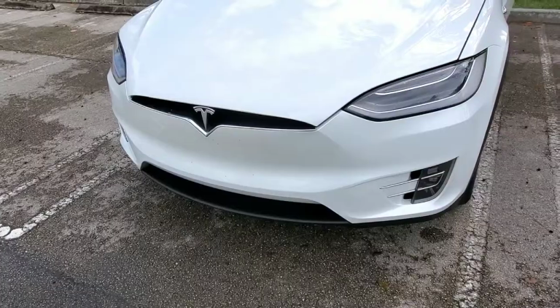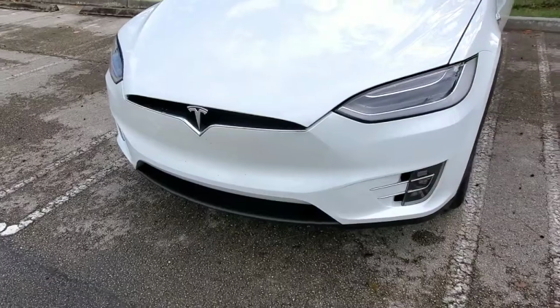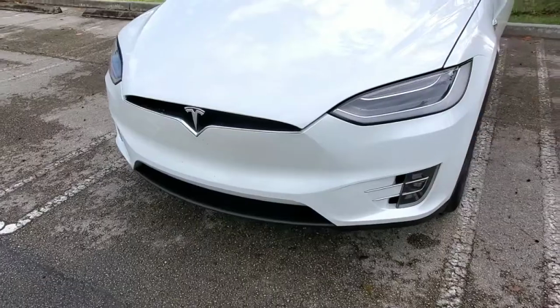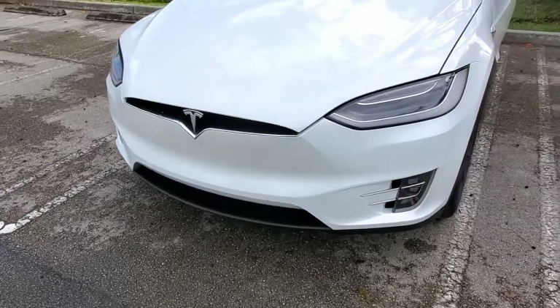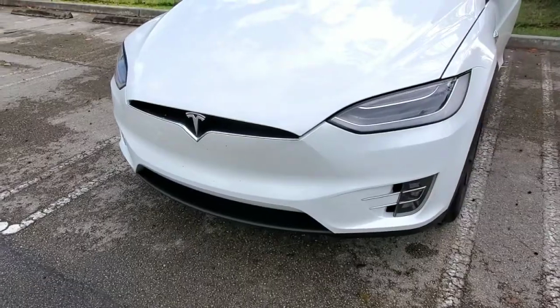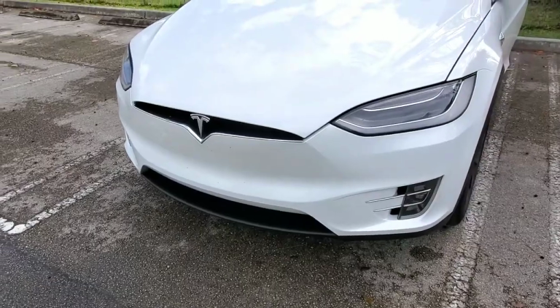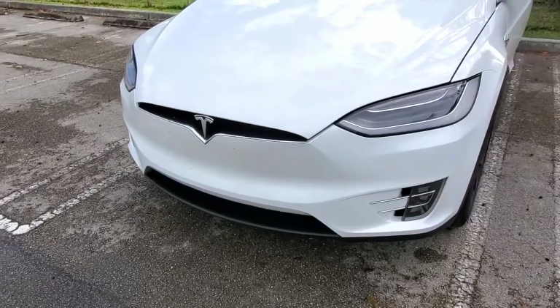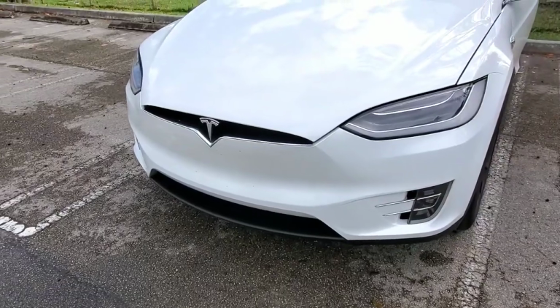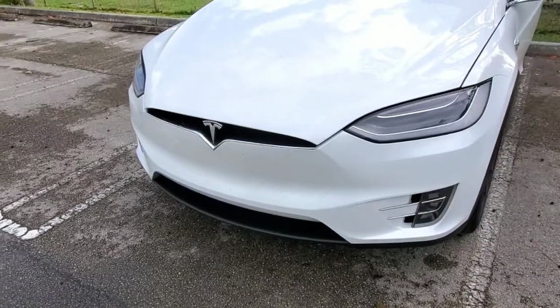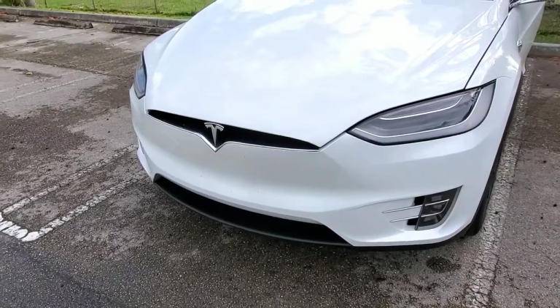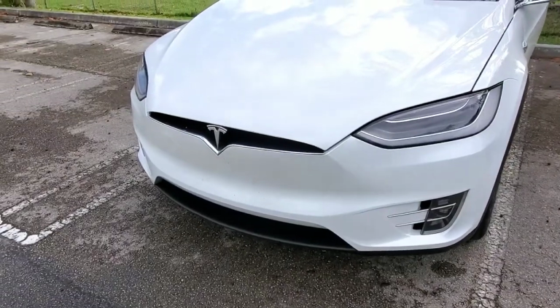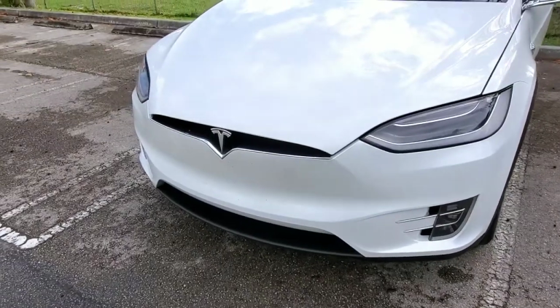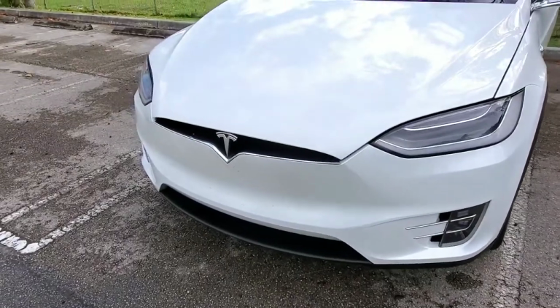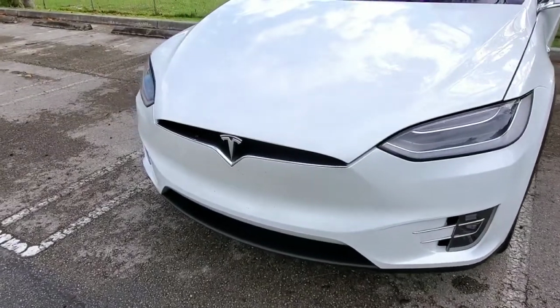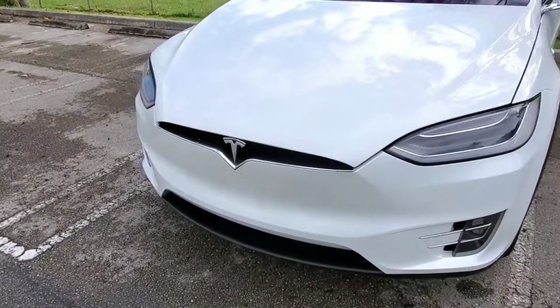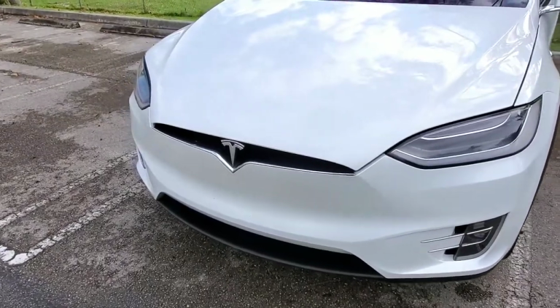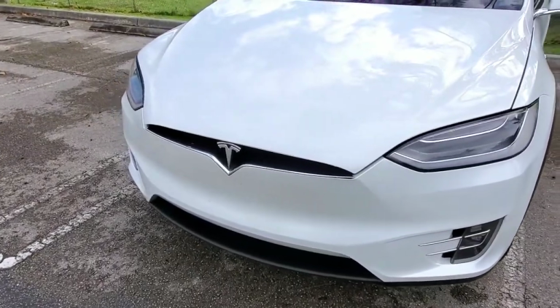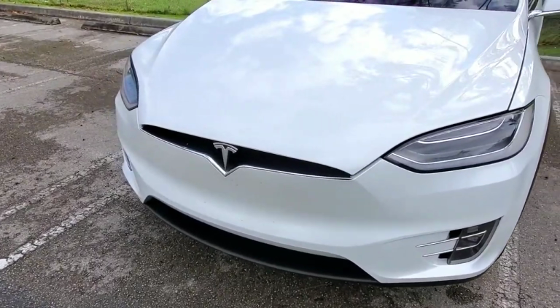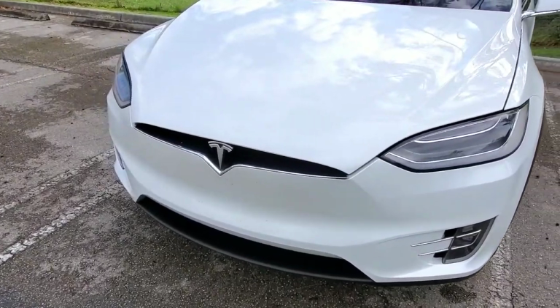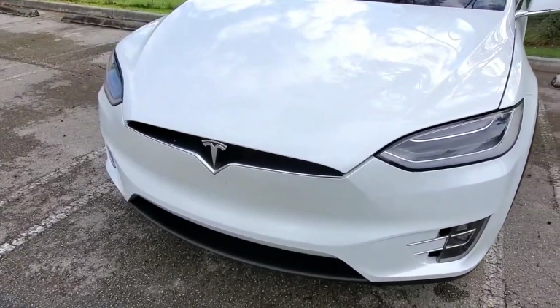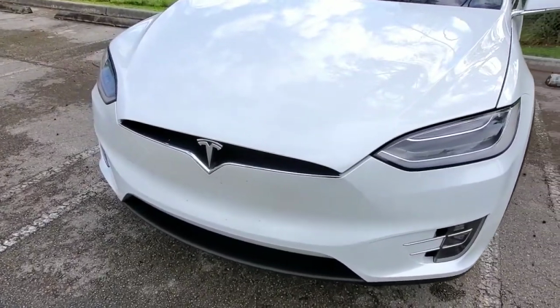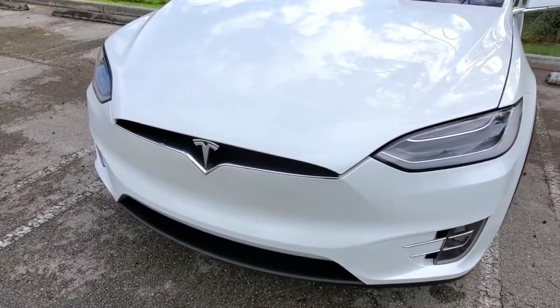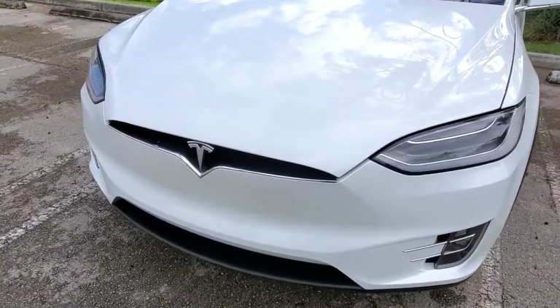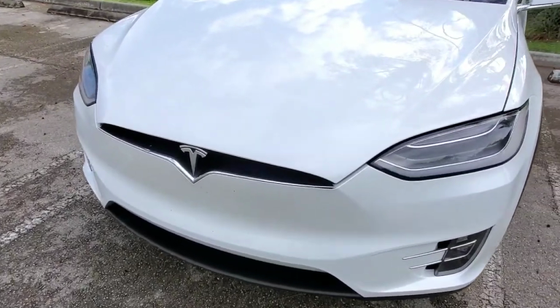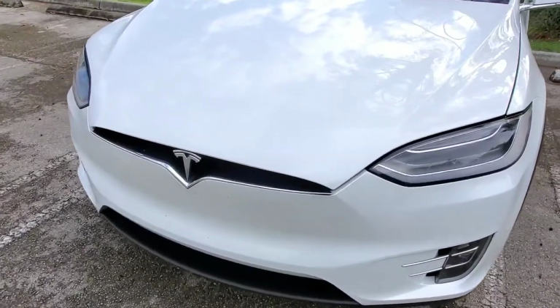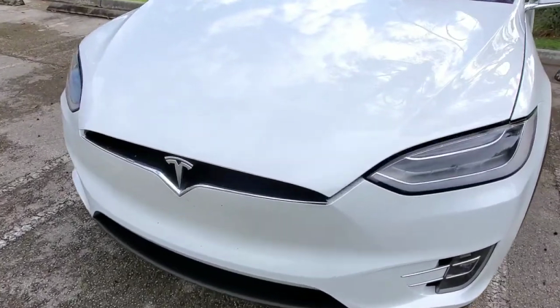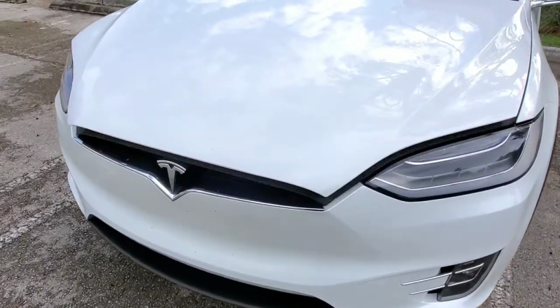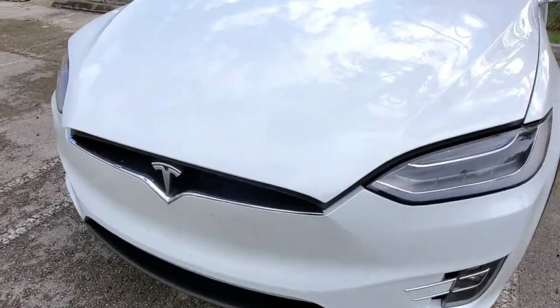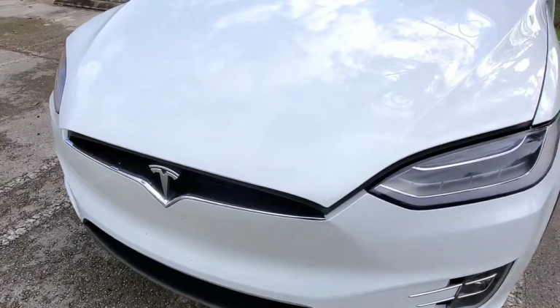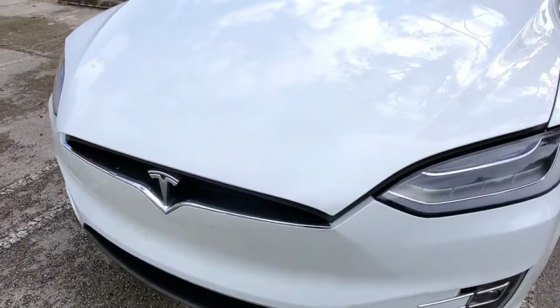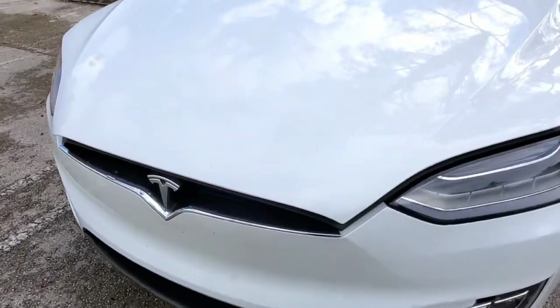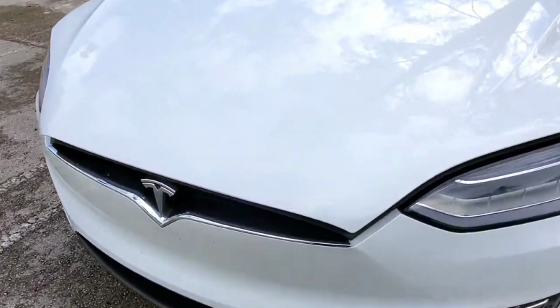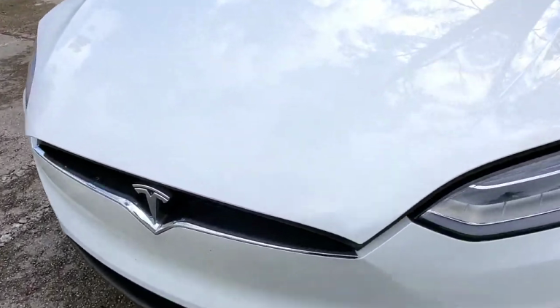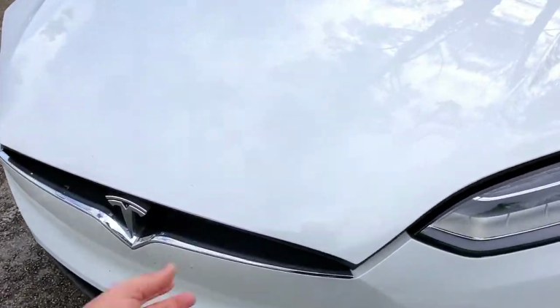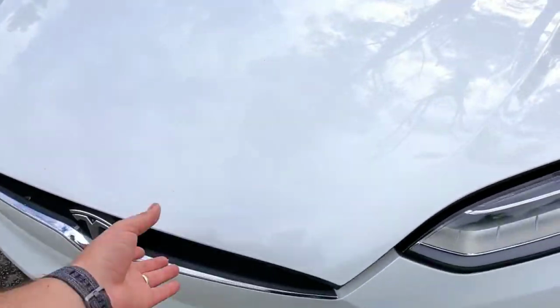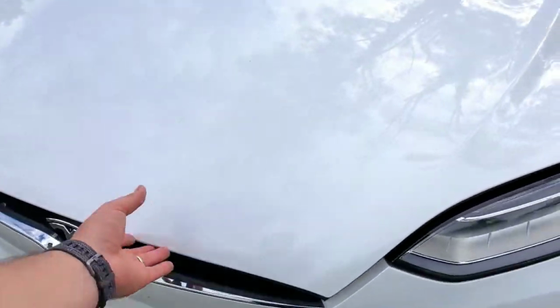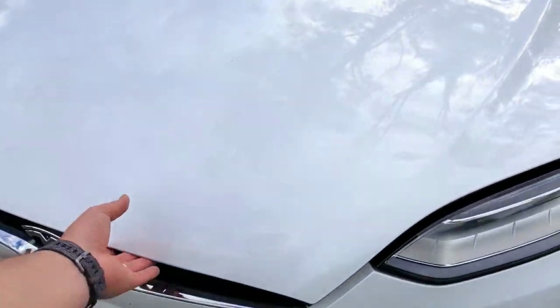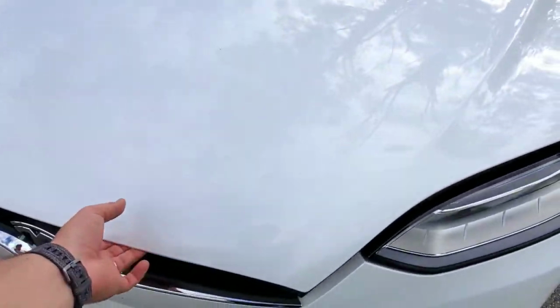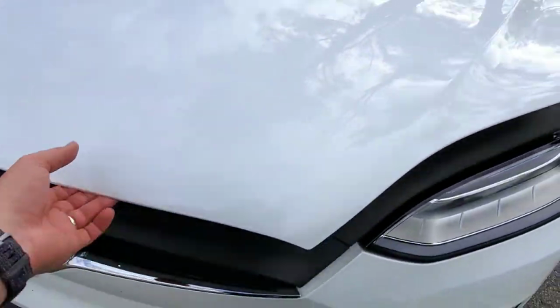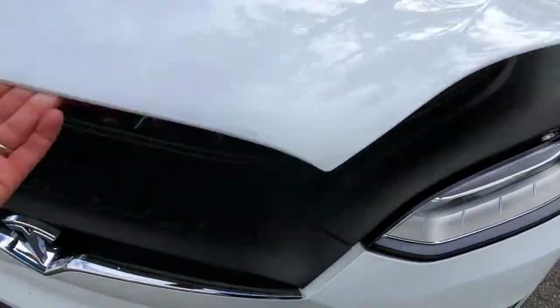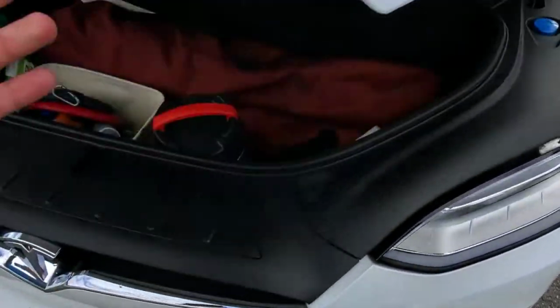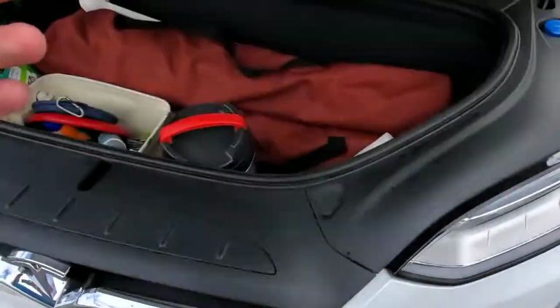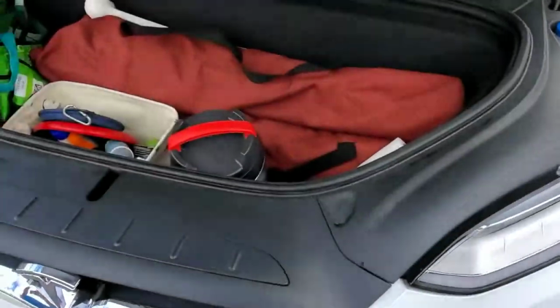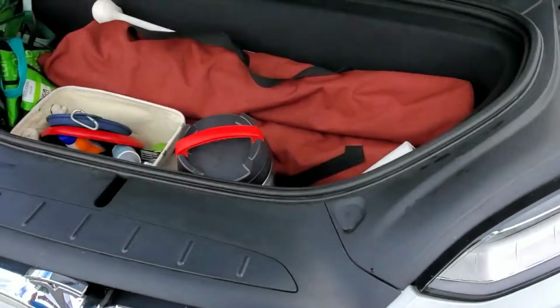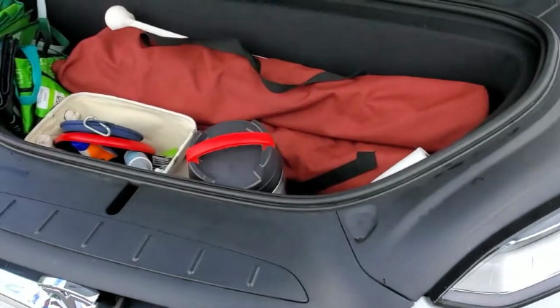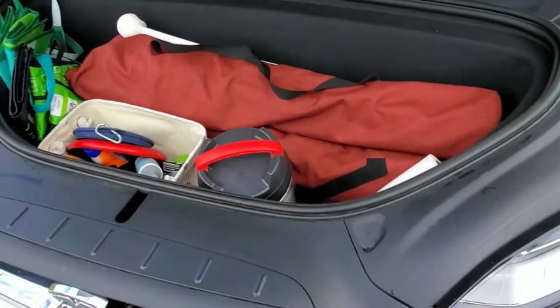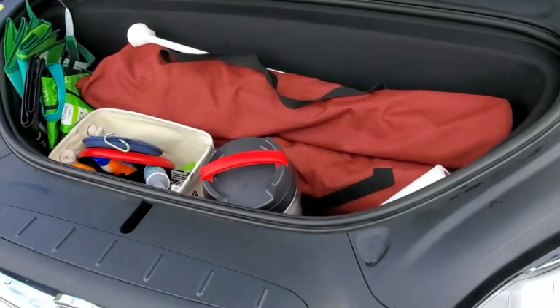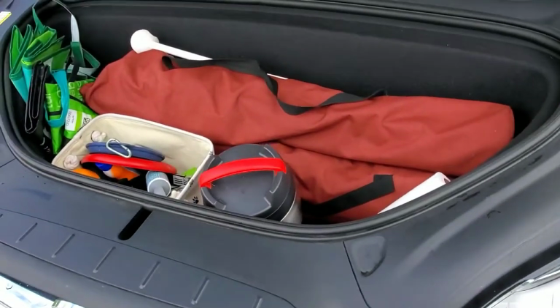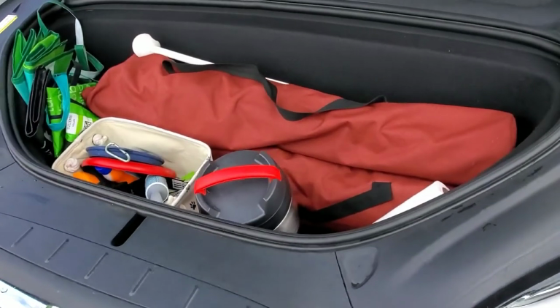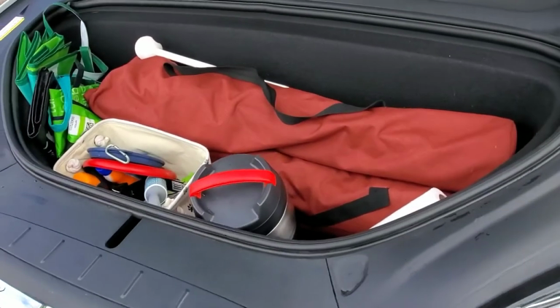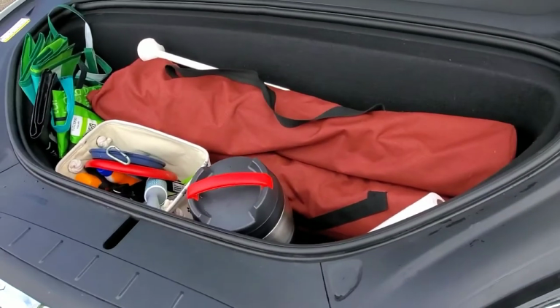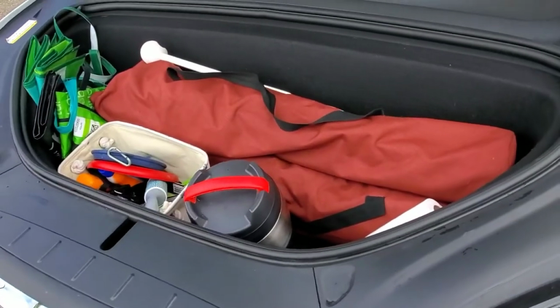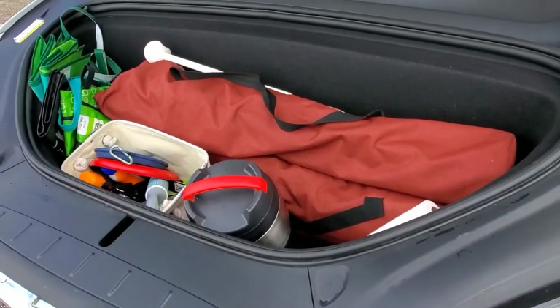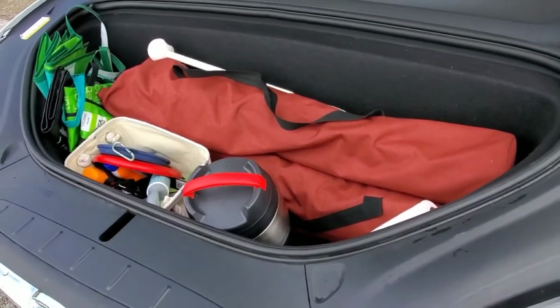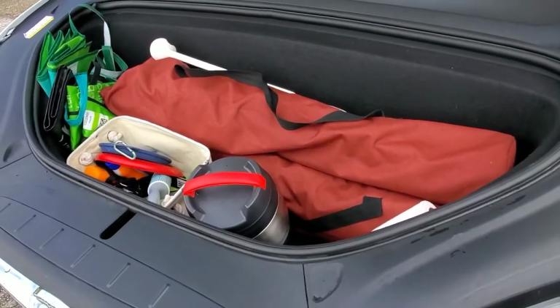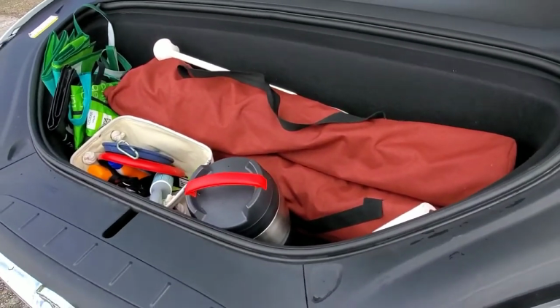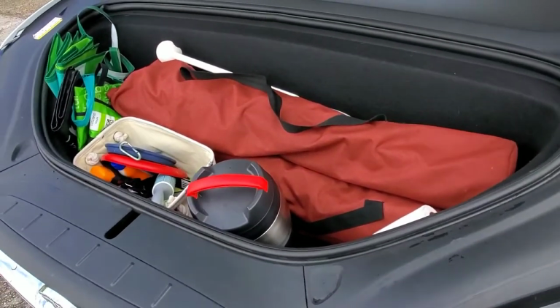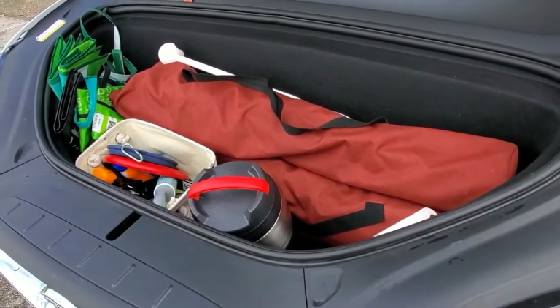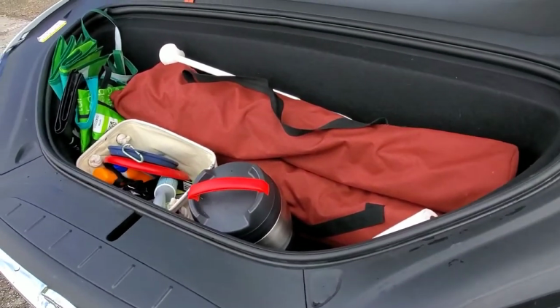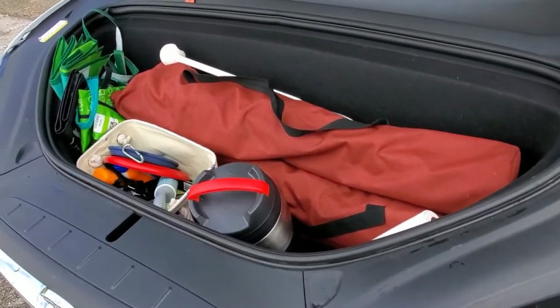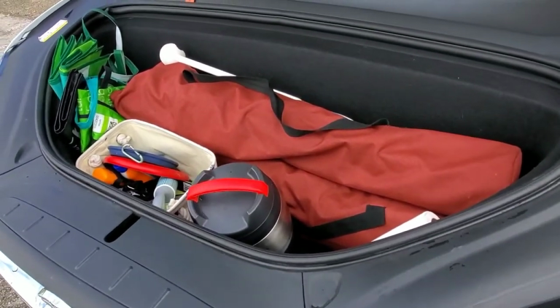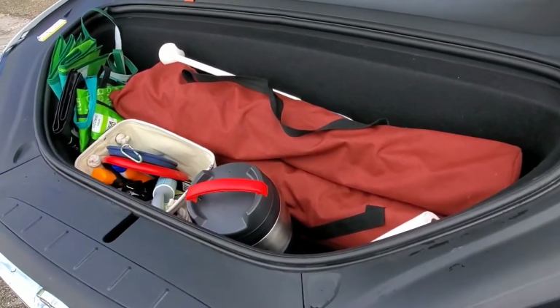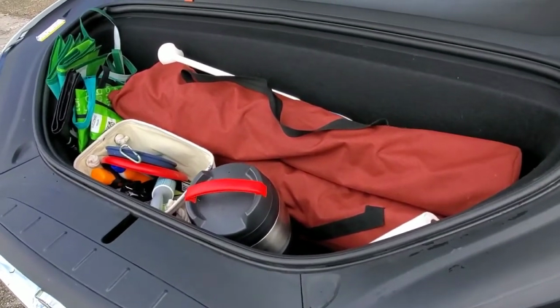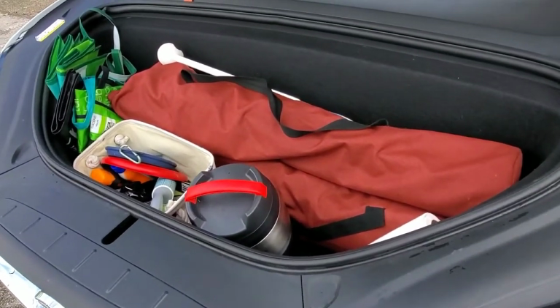All right, today's edition of the video is what's in my frunk. I know everybody has their own system, but I'd share my own.